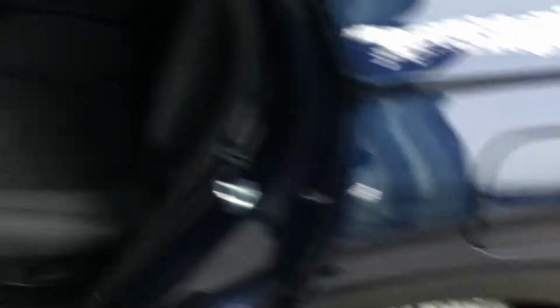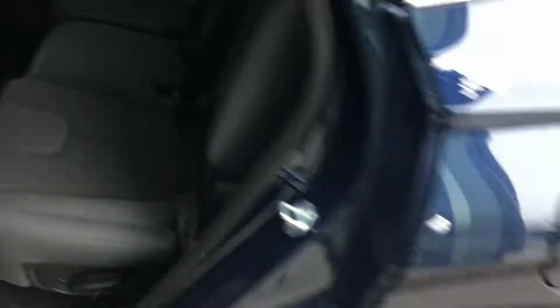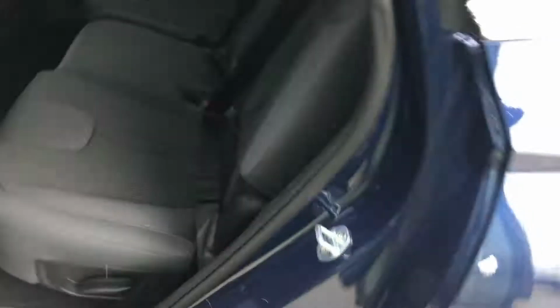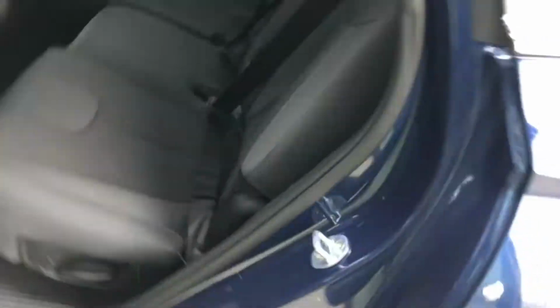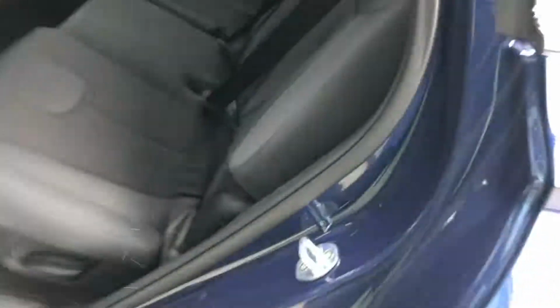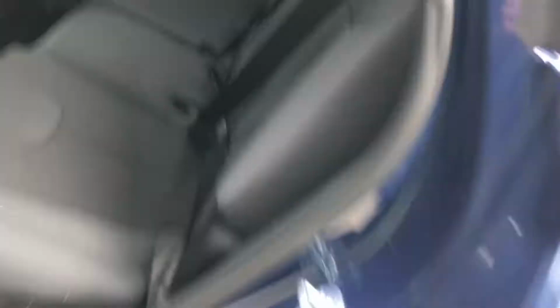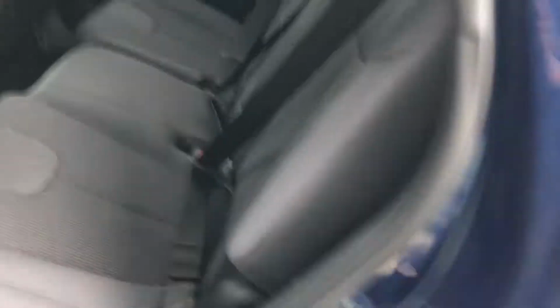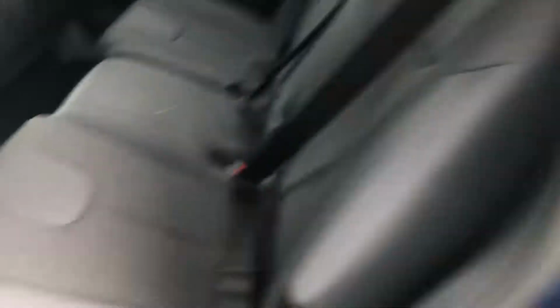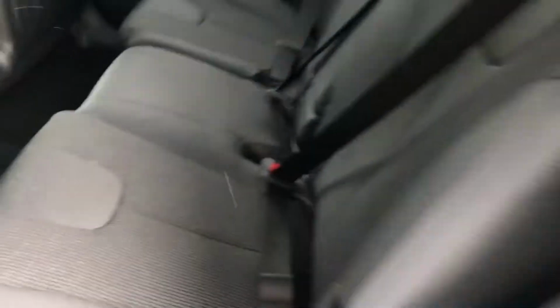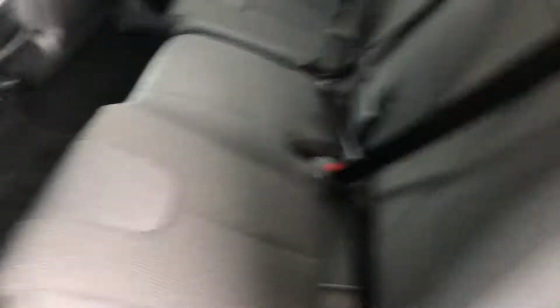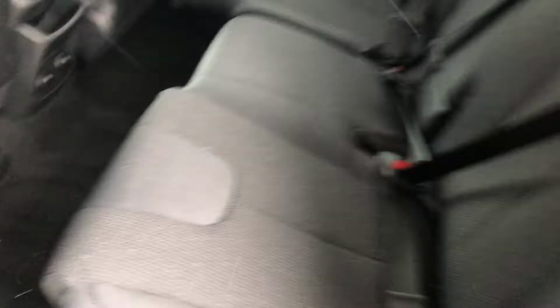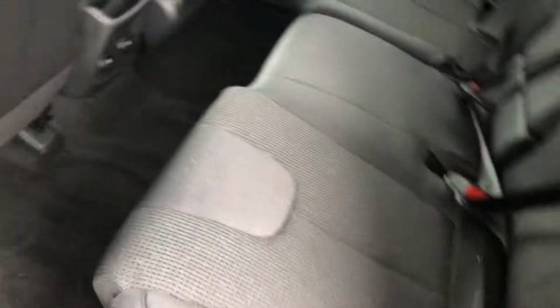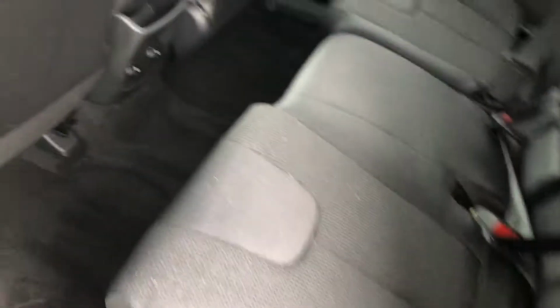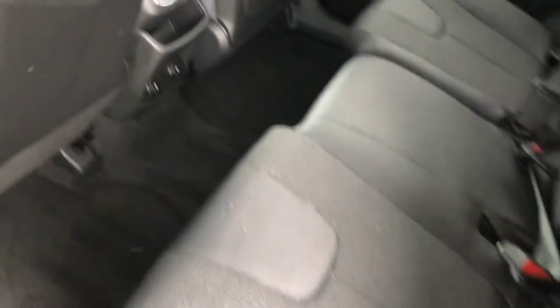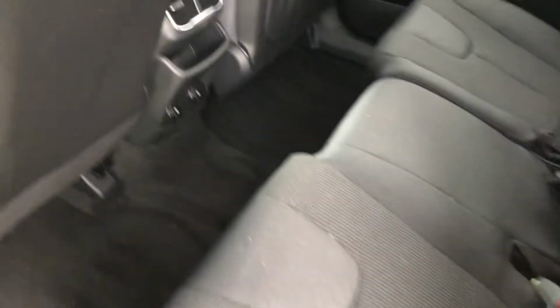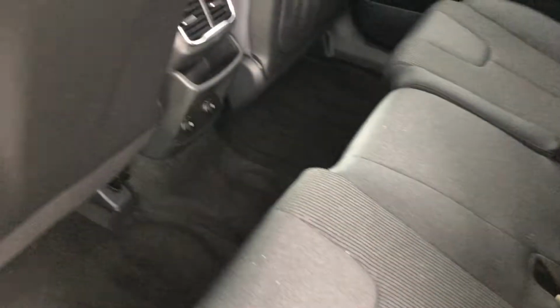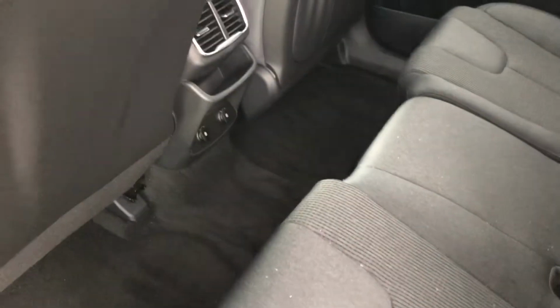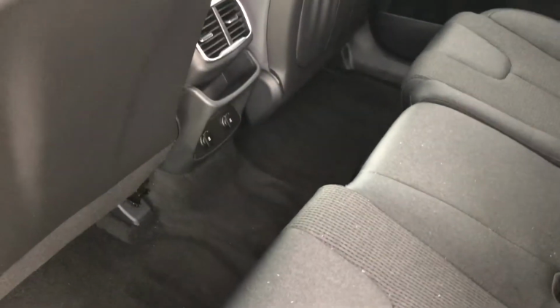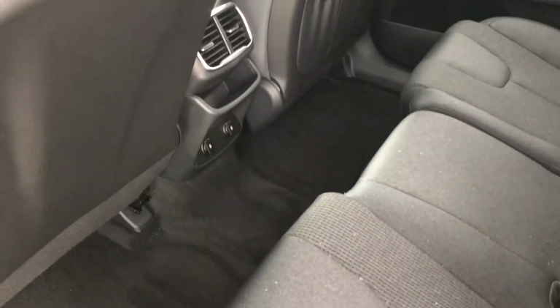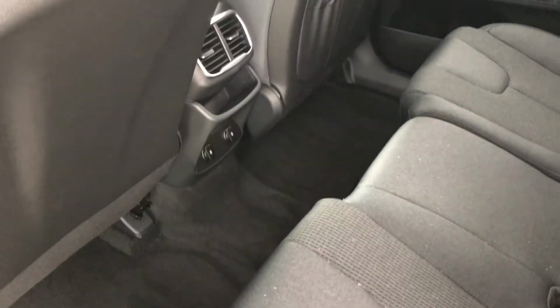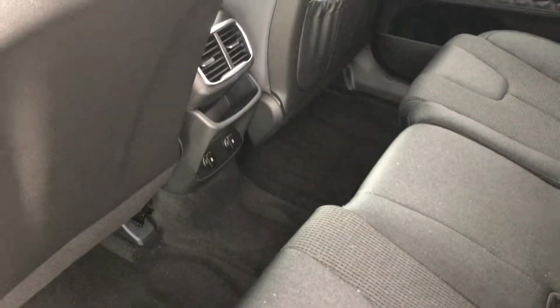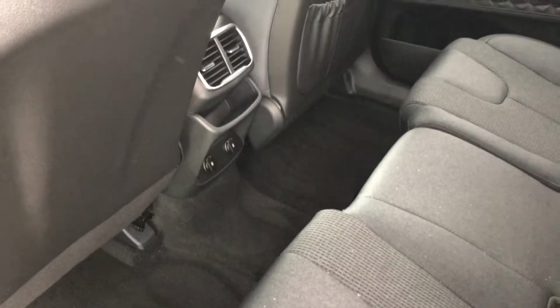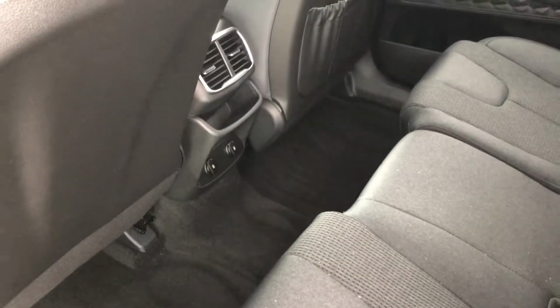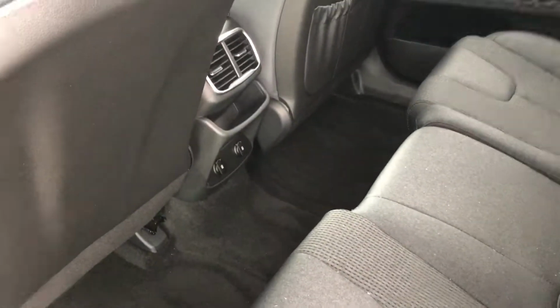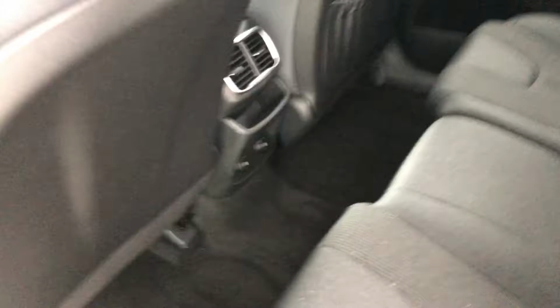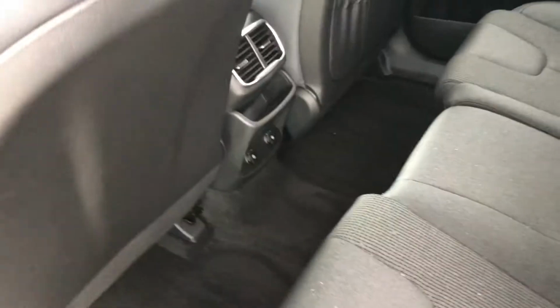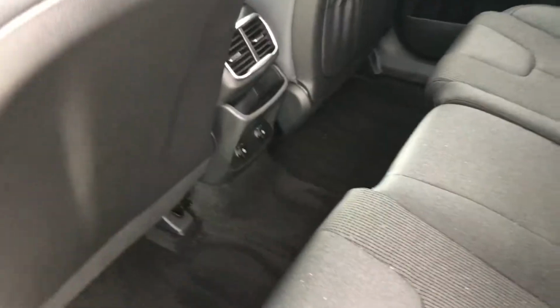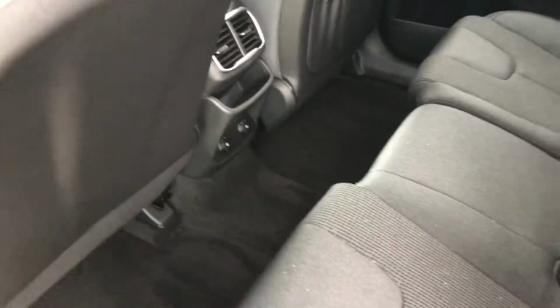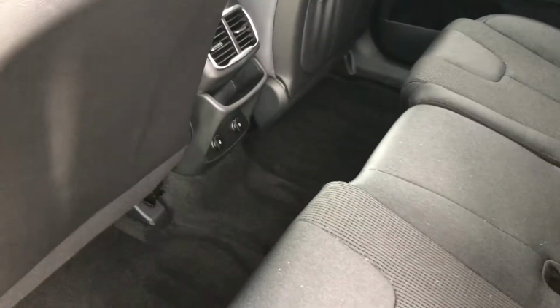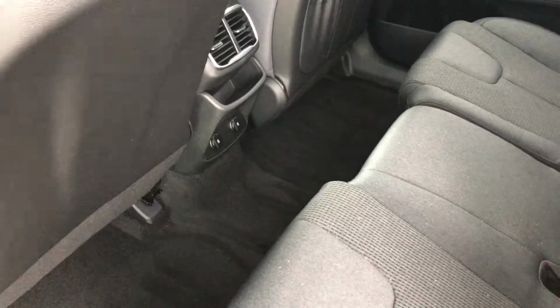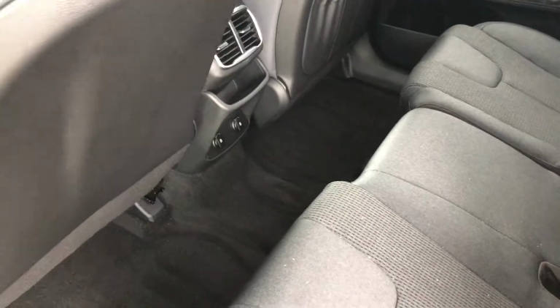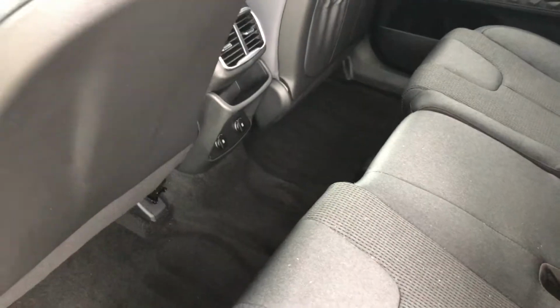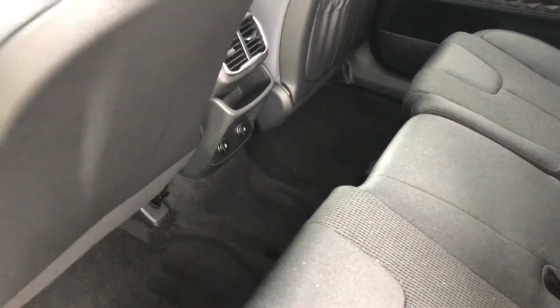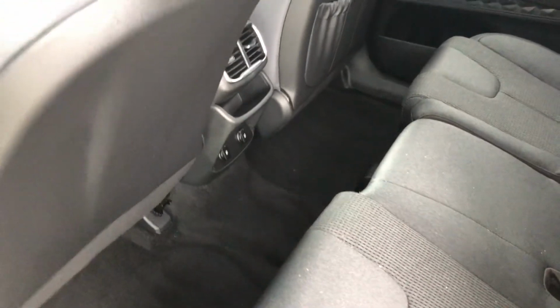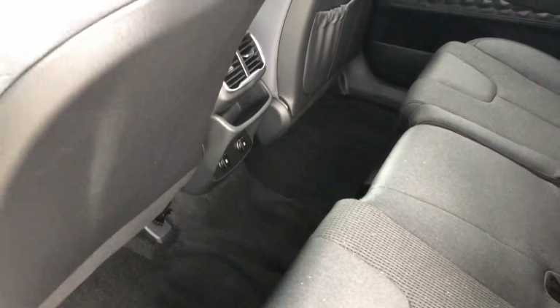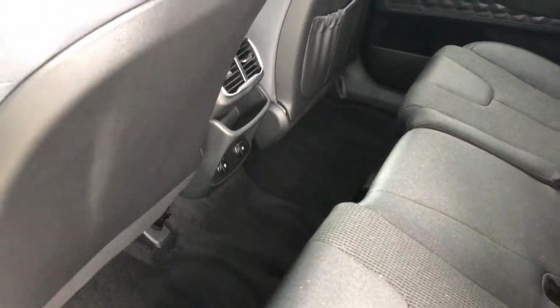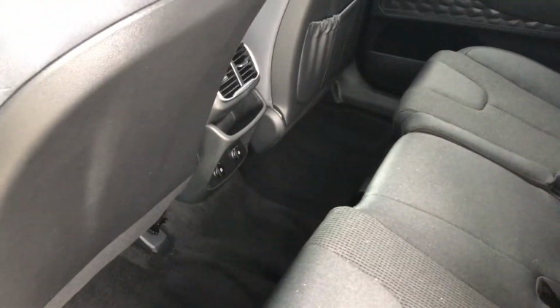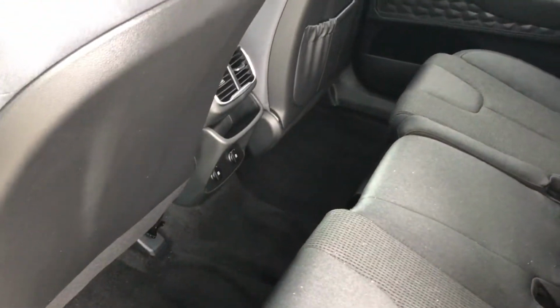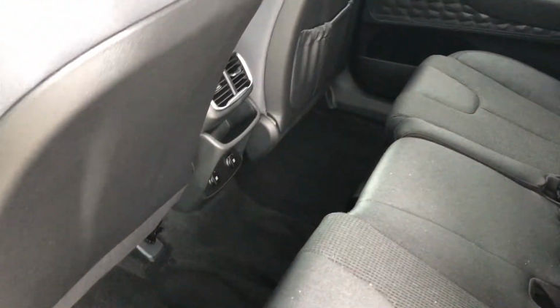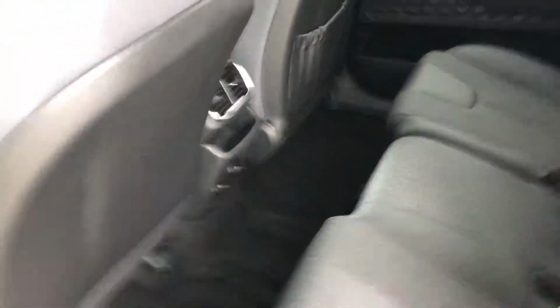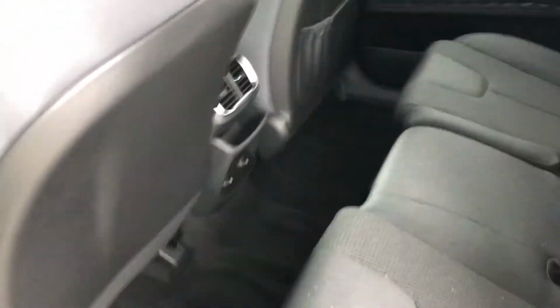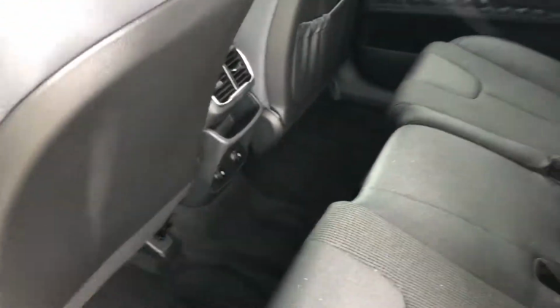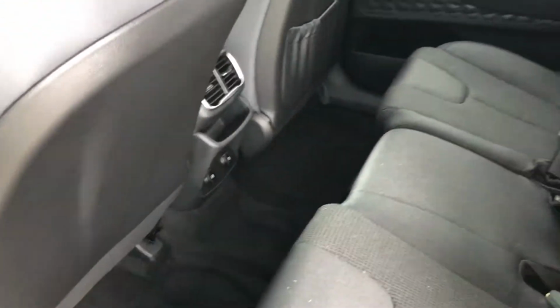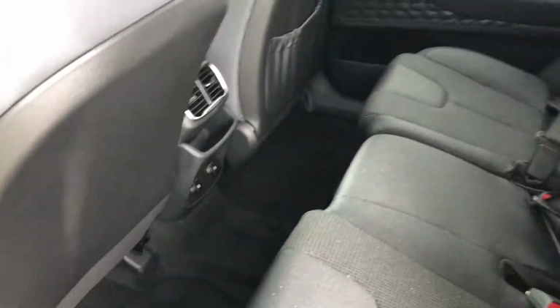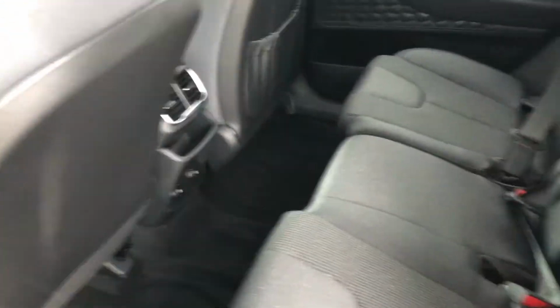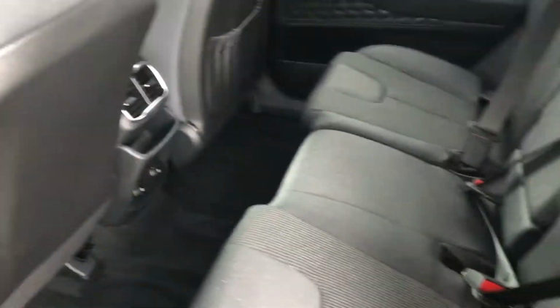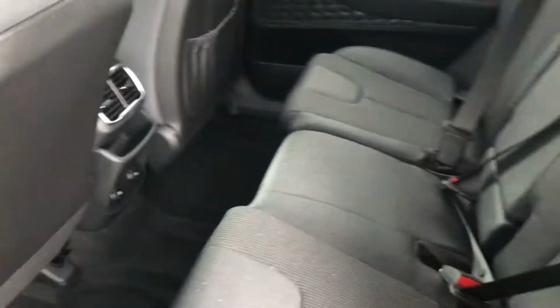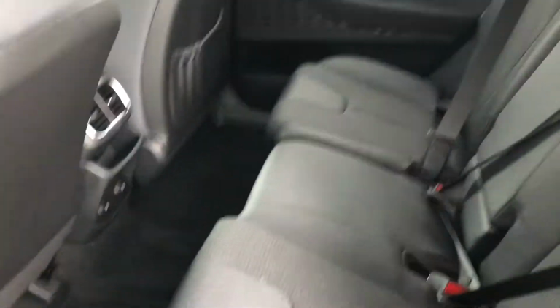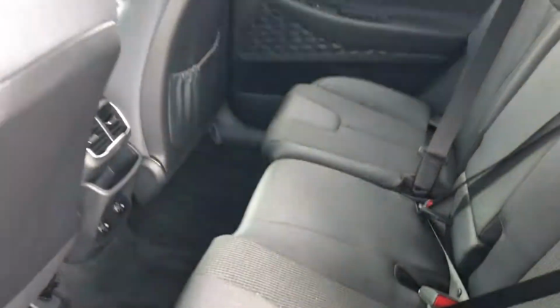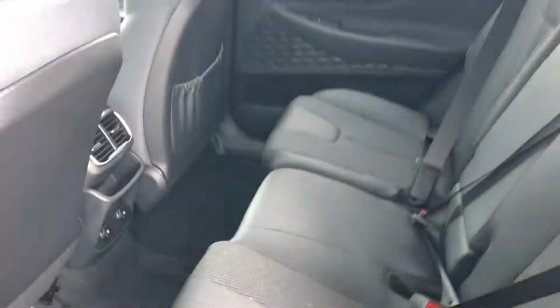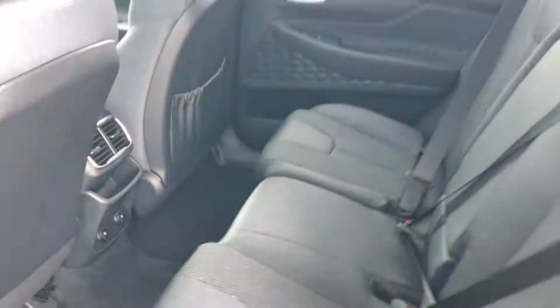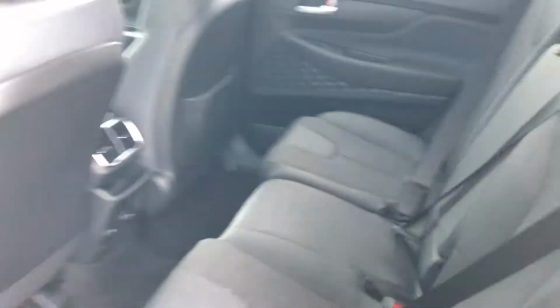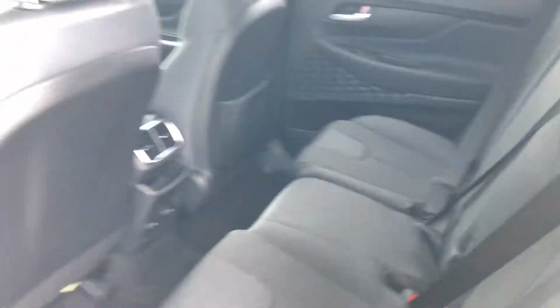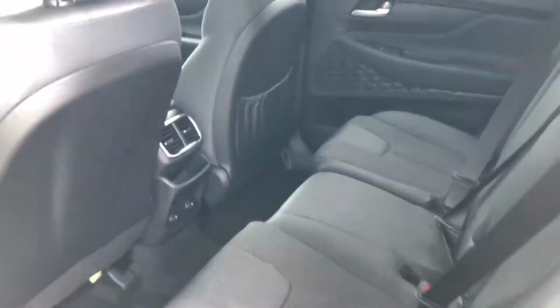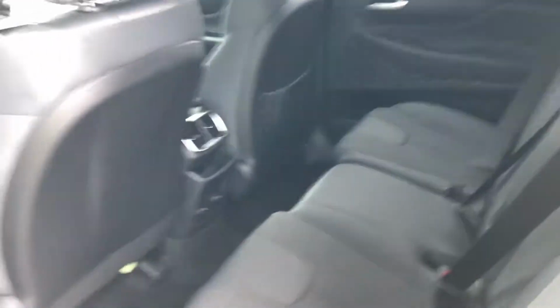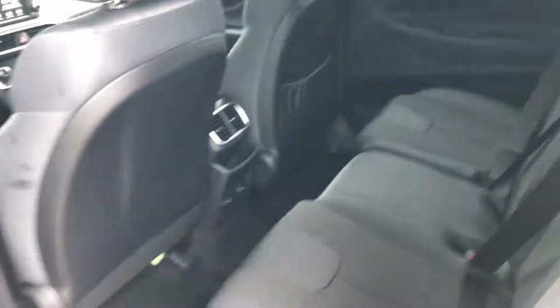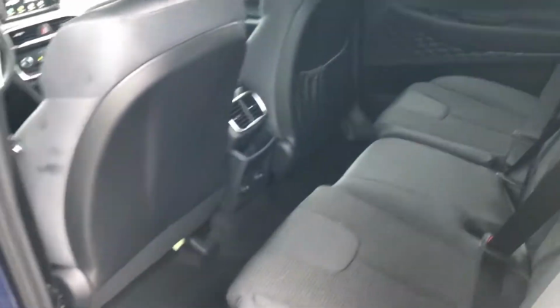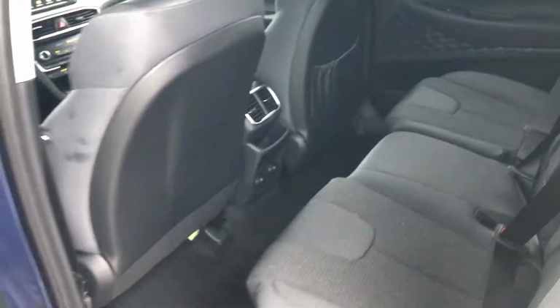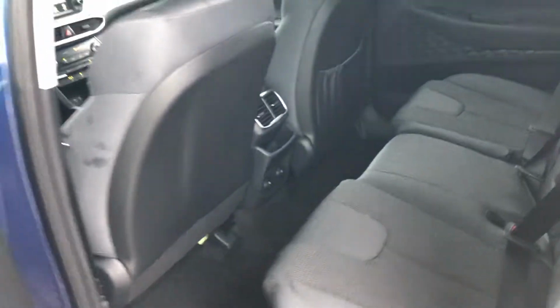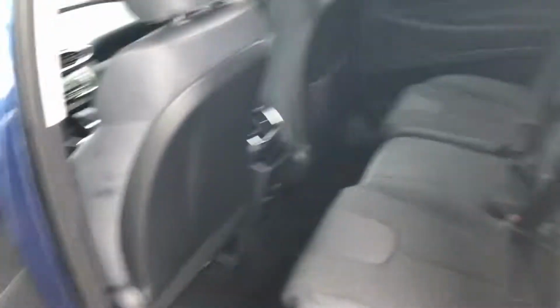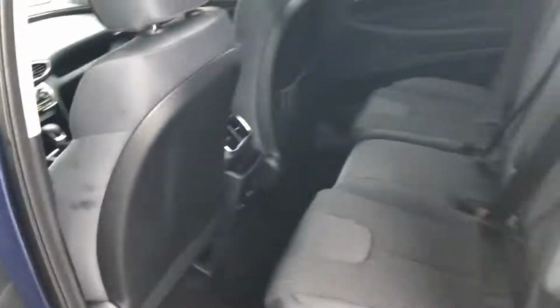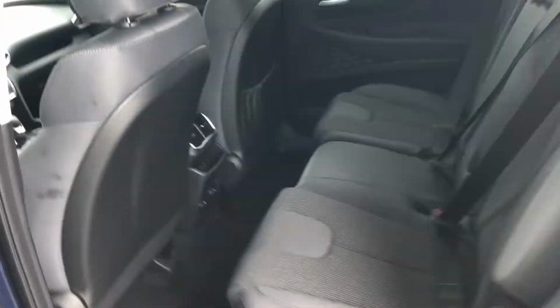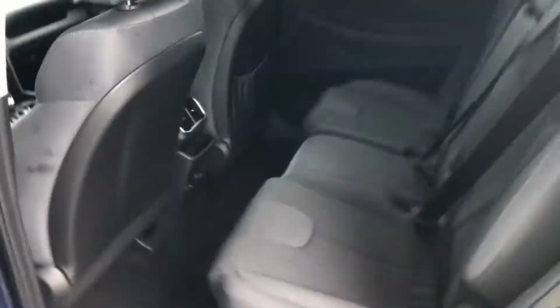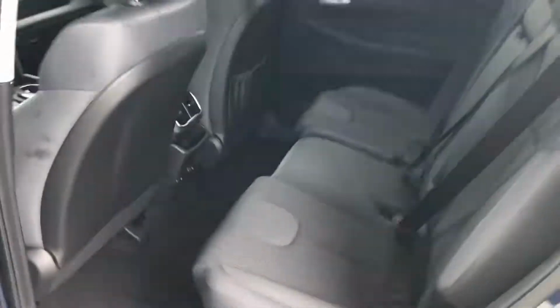Tons of space in the back, and there are two charging ports back there as well. So if you have any guests in the back, they don't have to reach over to charge their phone, which is really convenient.